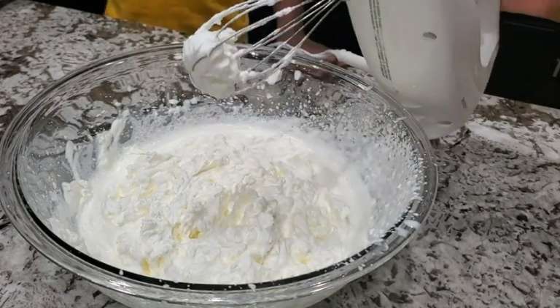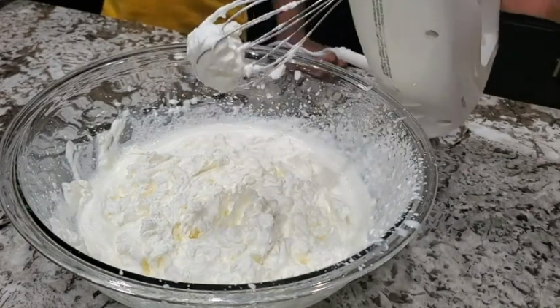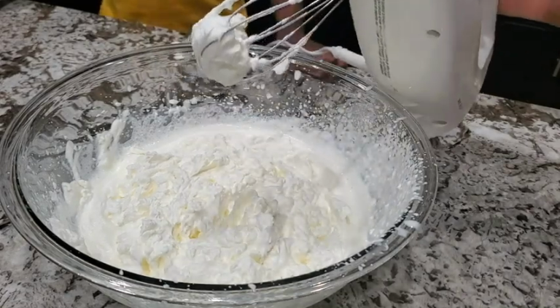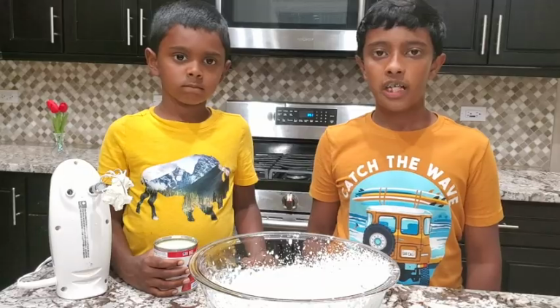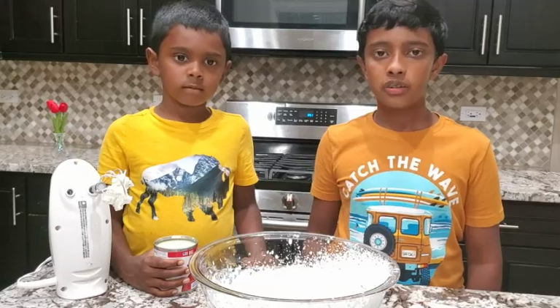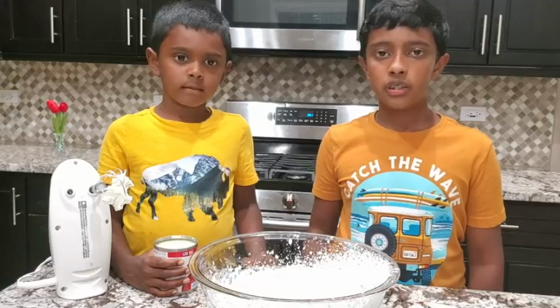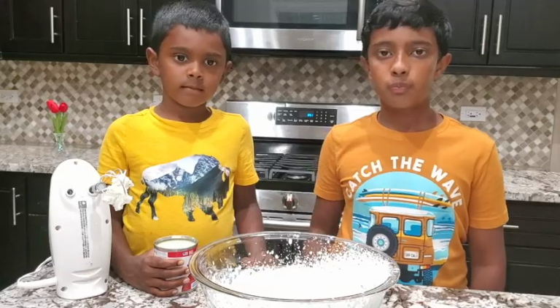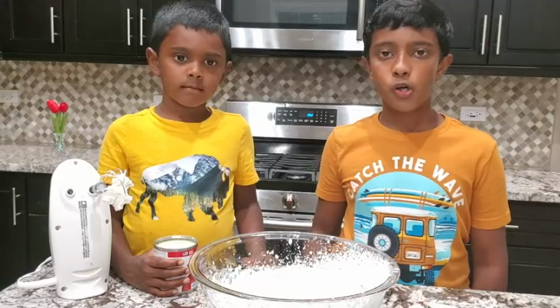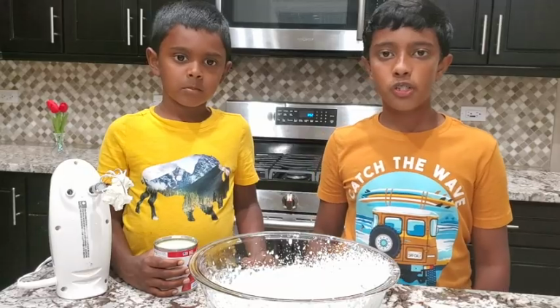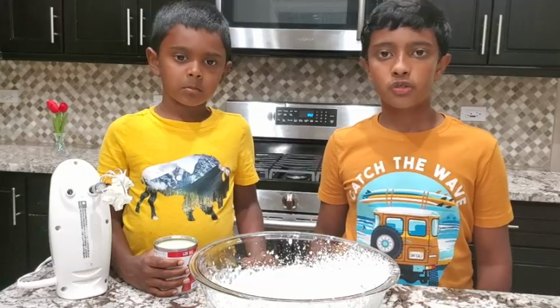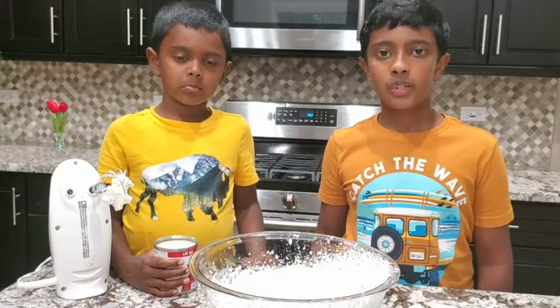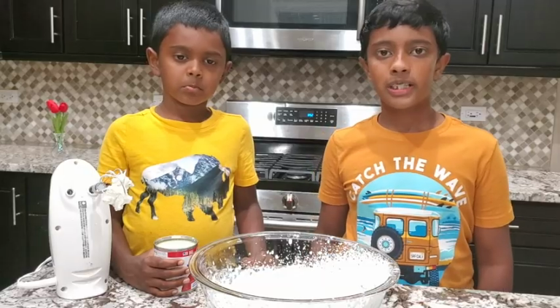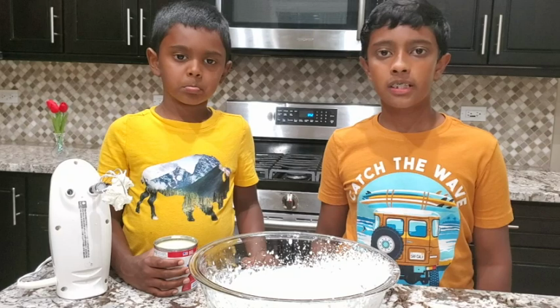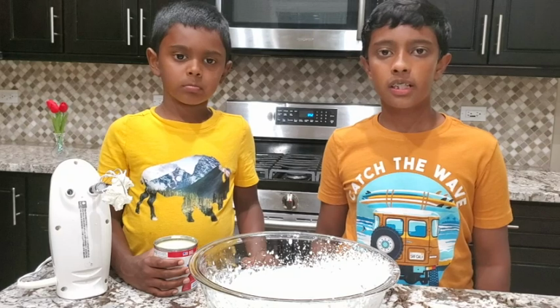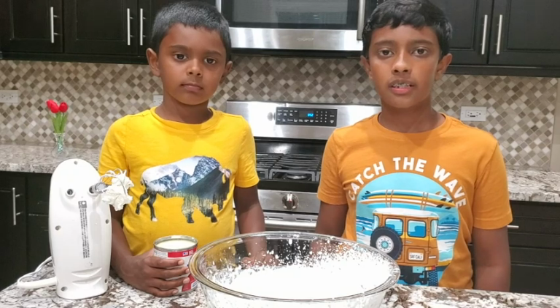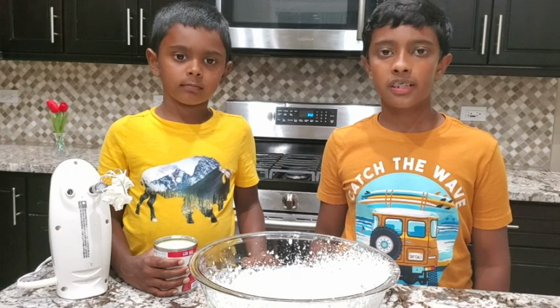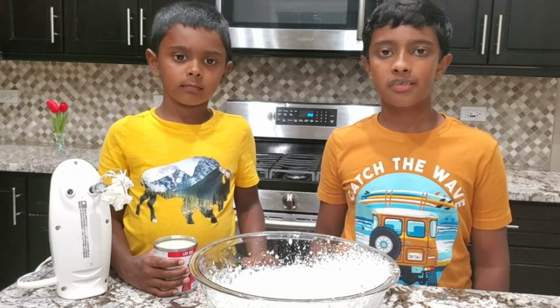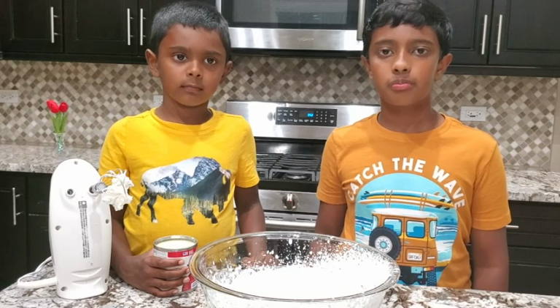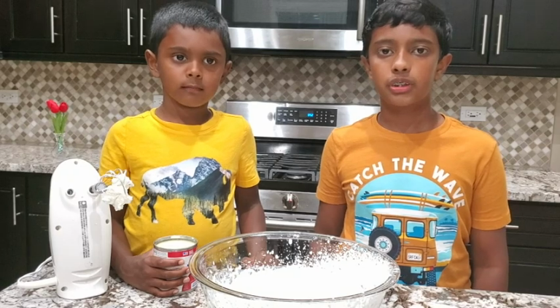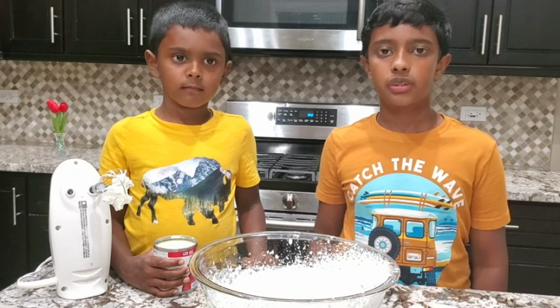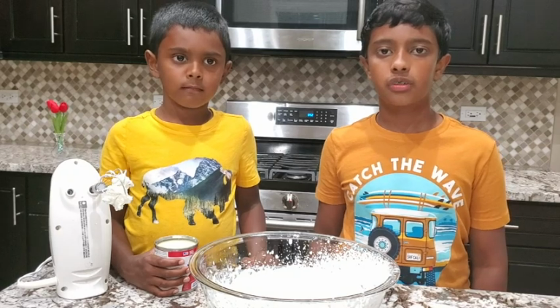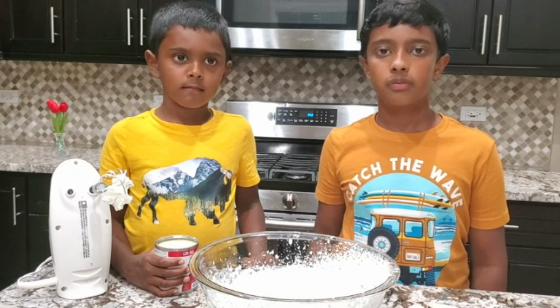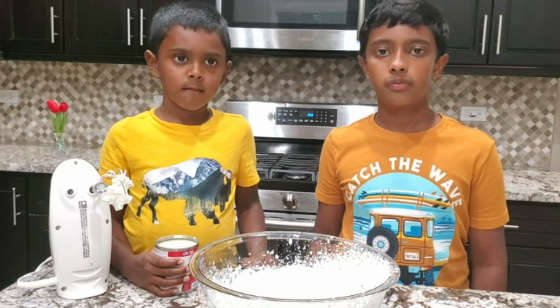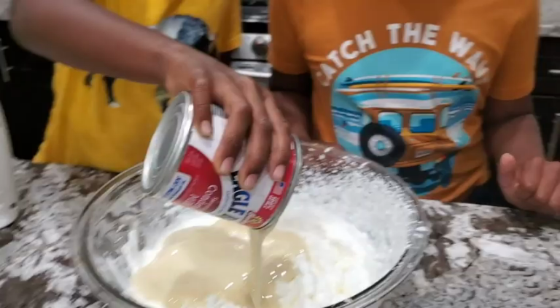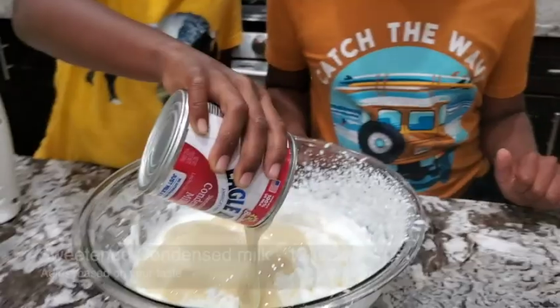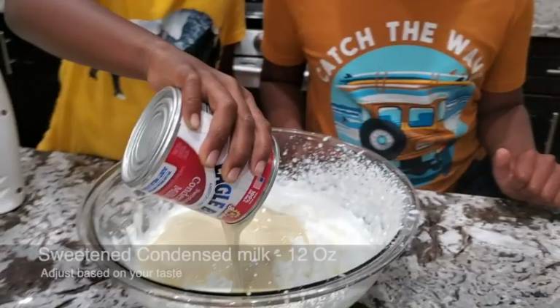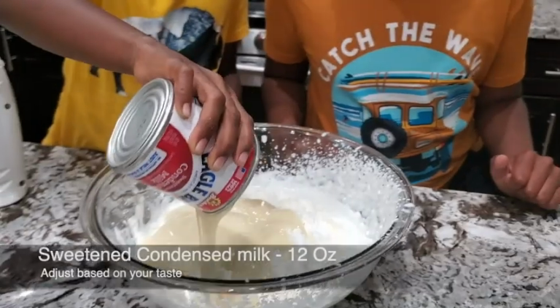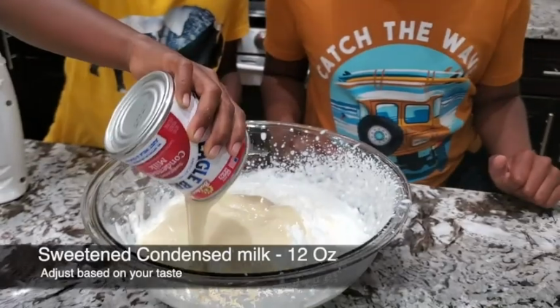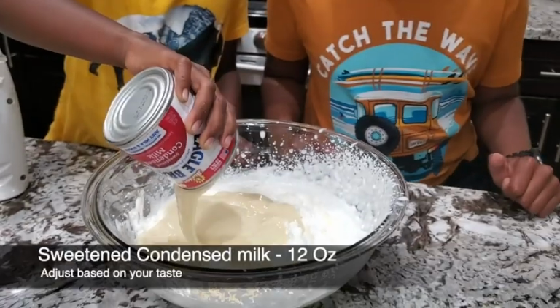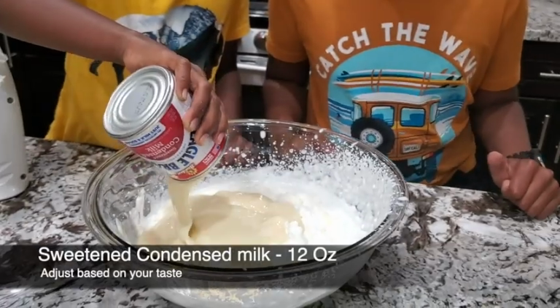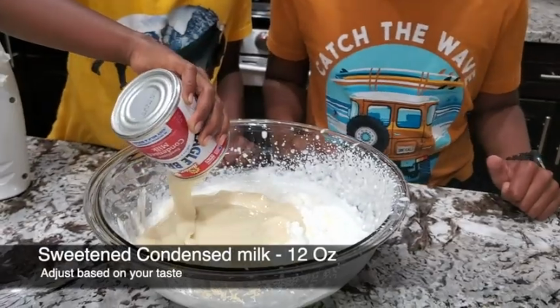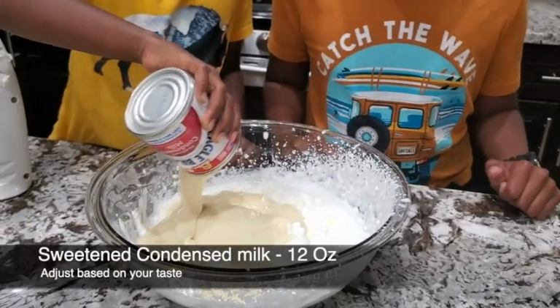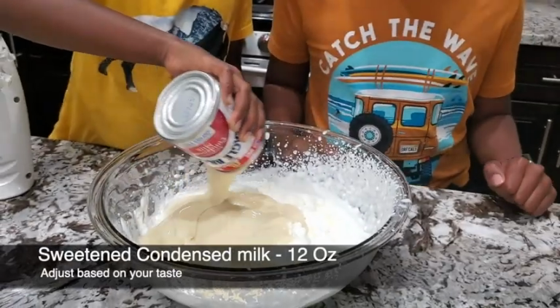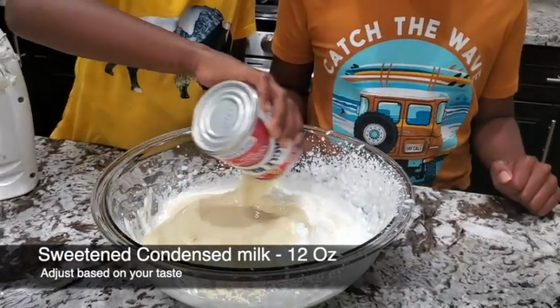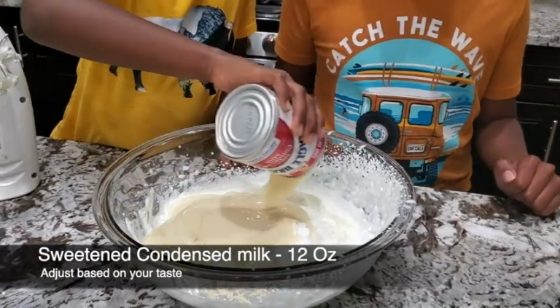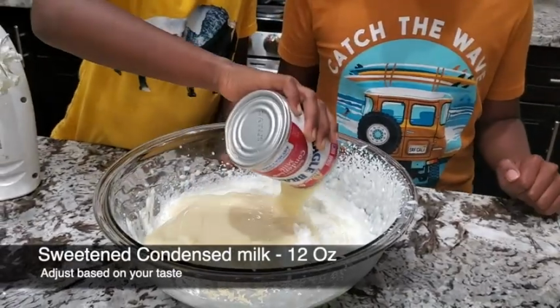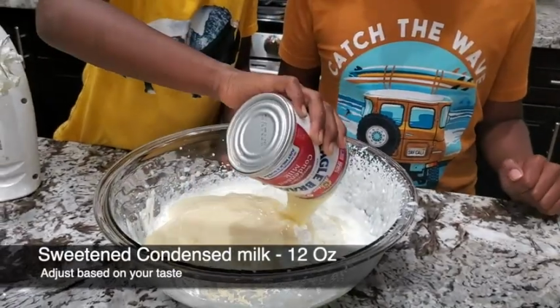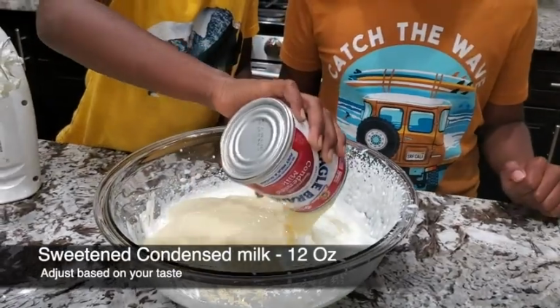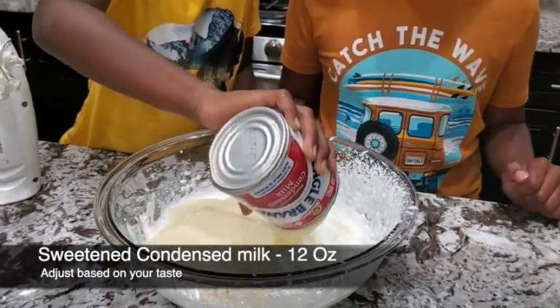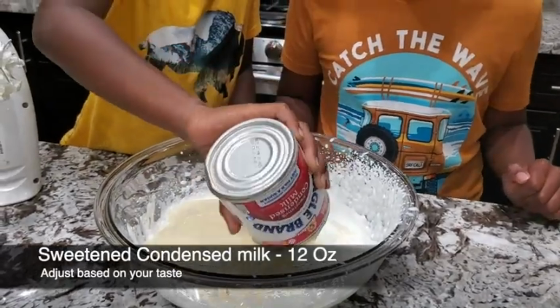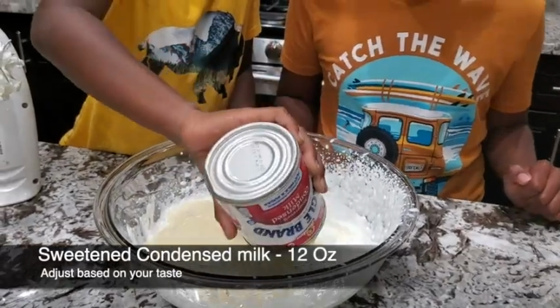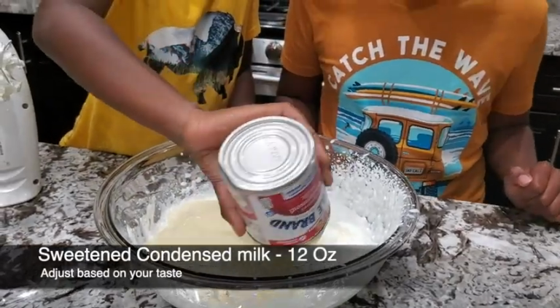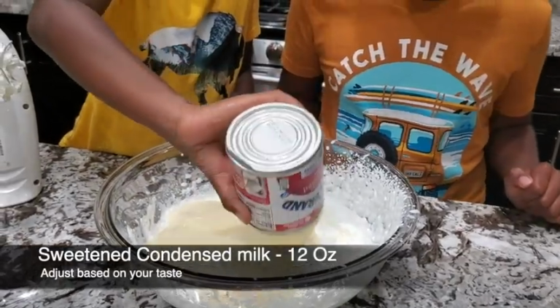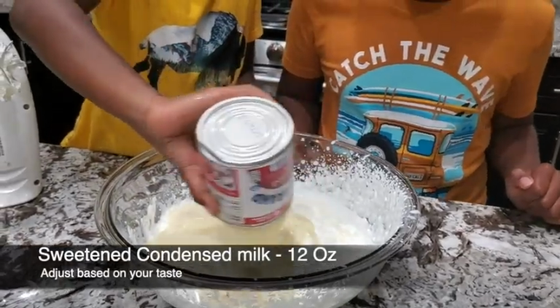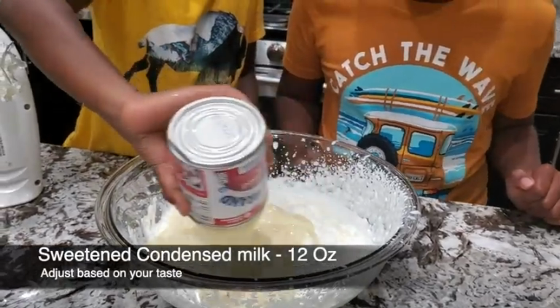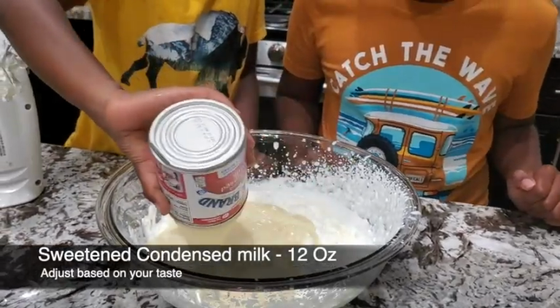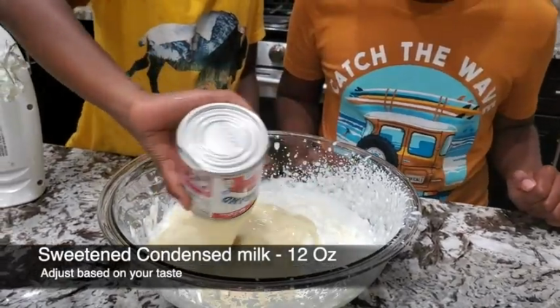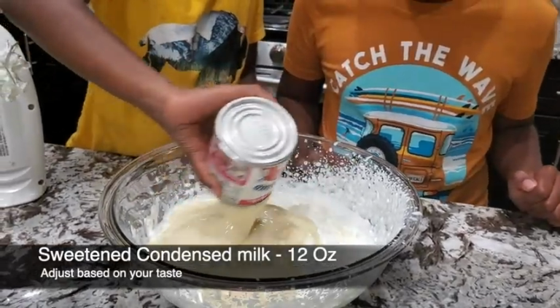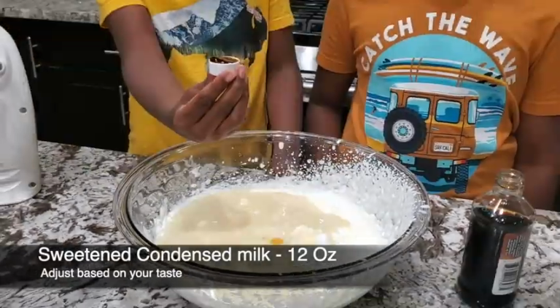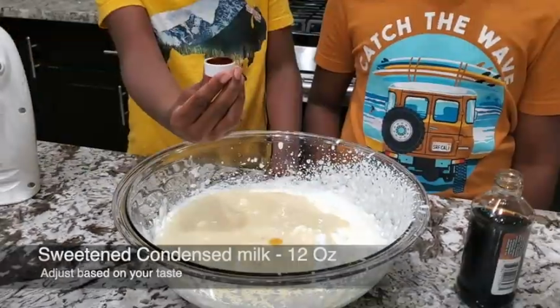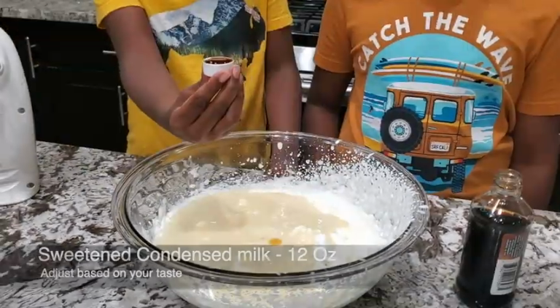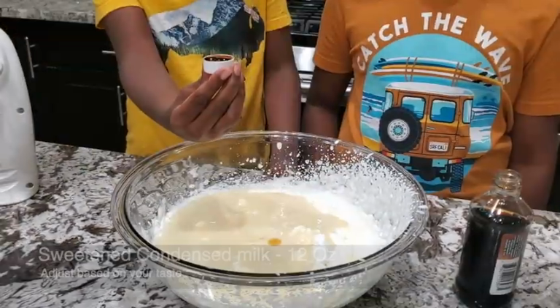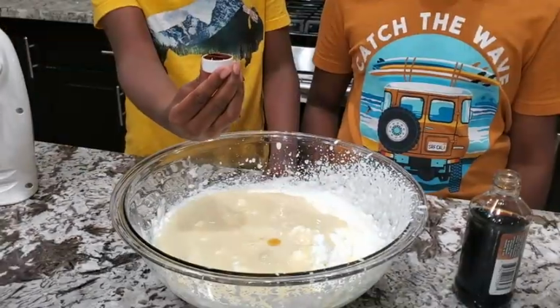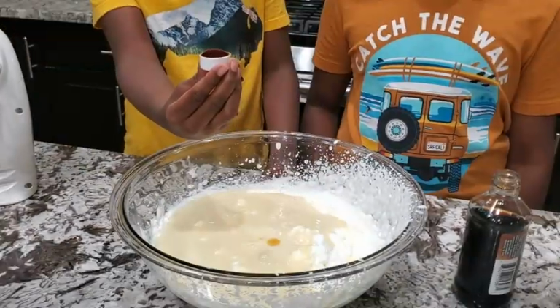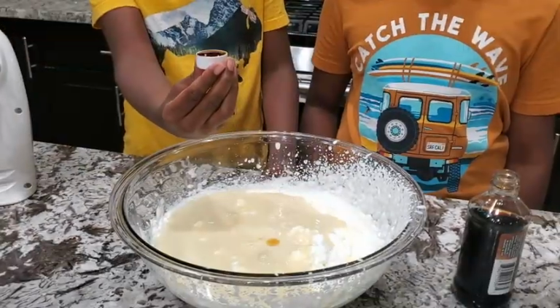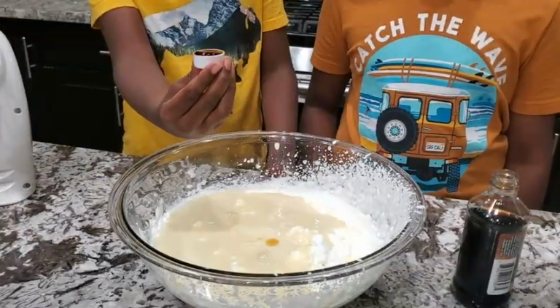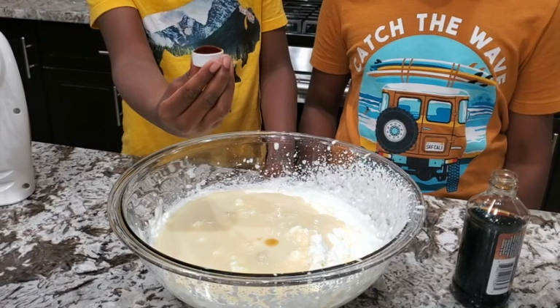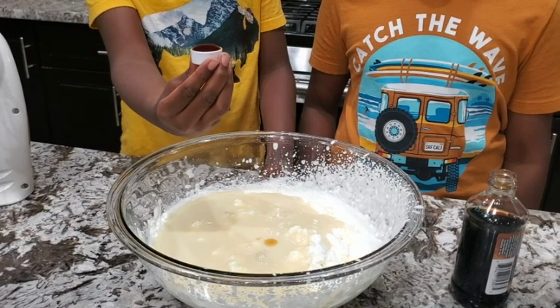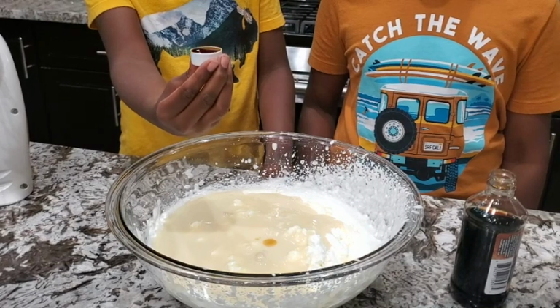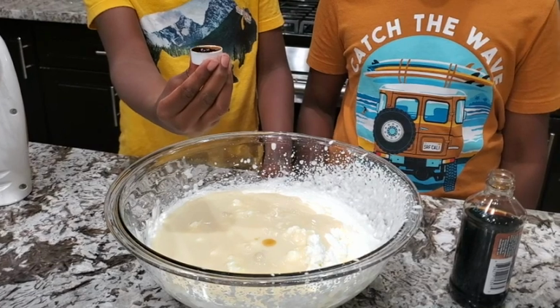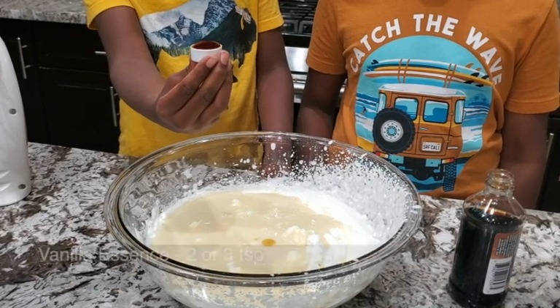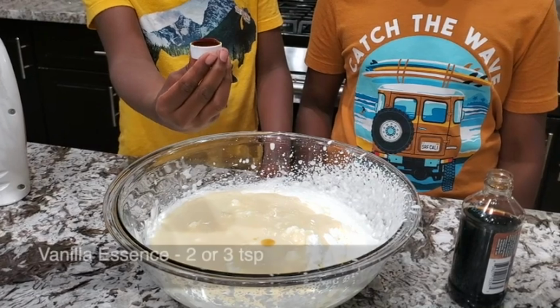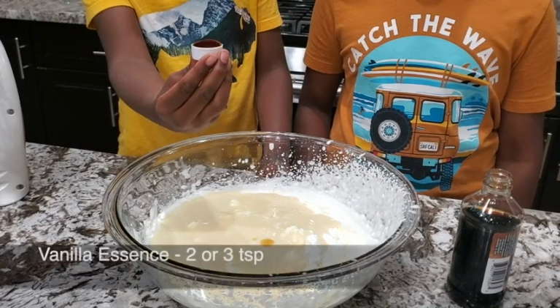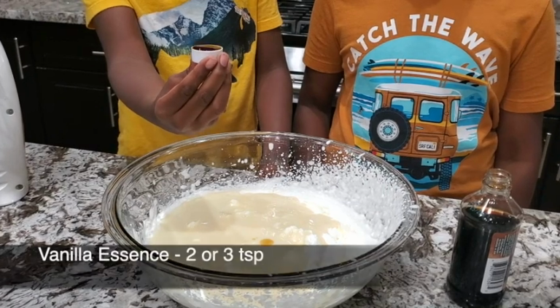Now let's pour sweetened condensed milk. Now add vanilla essence.